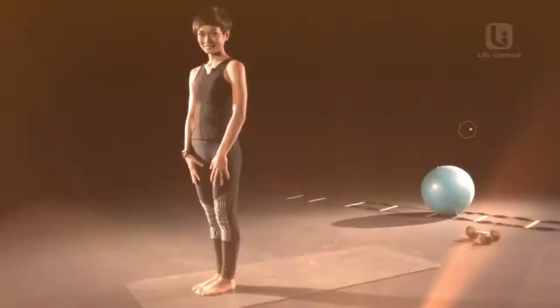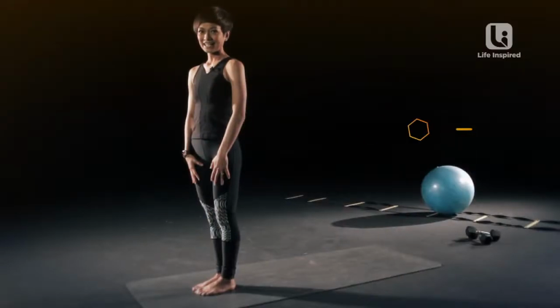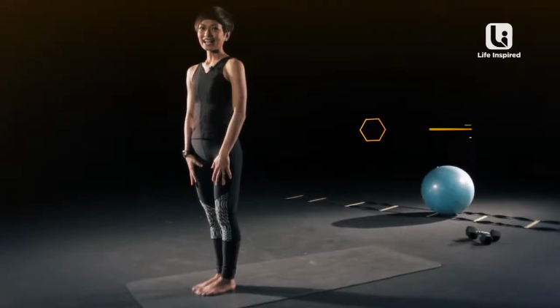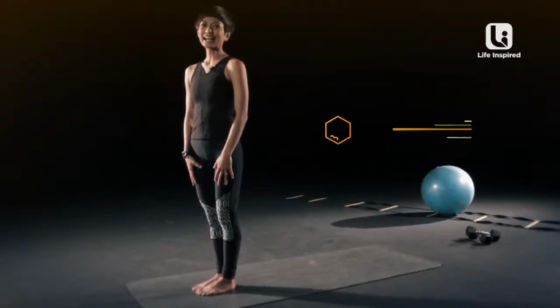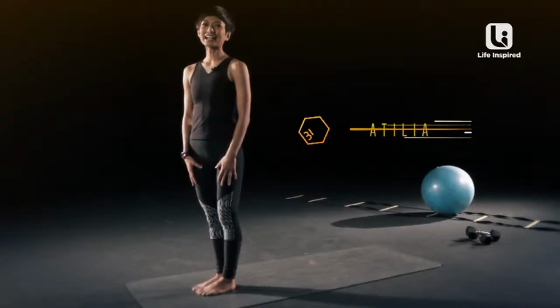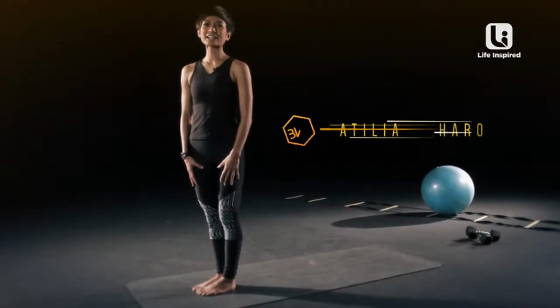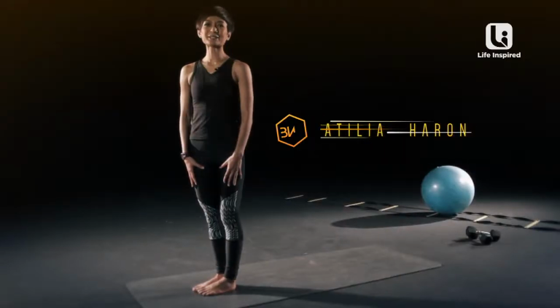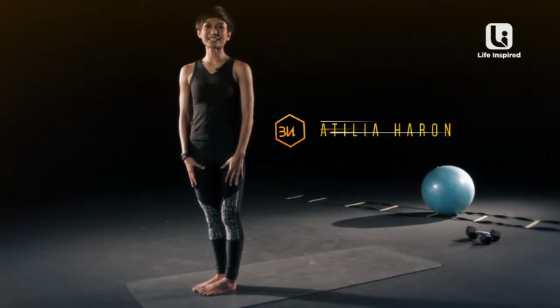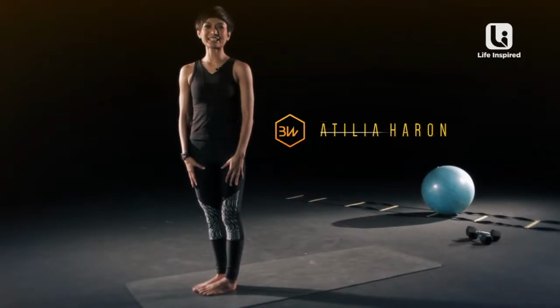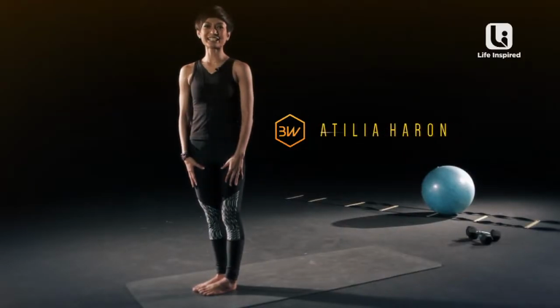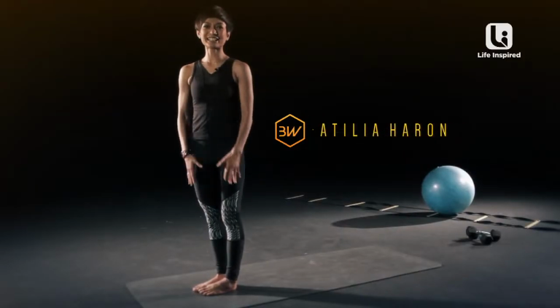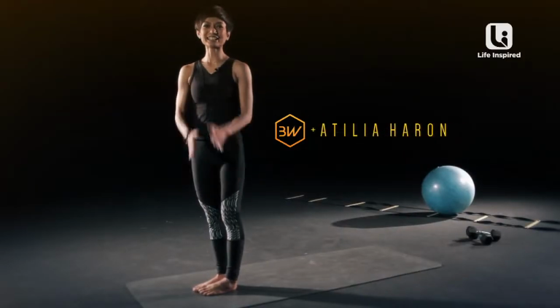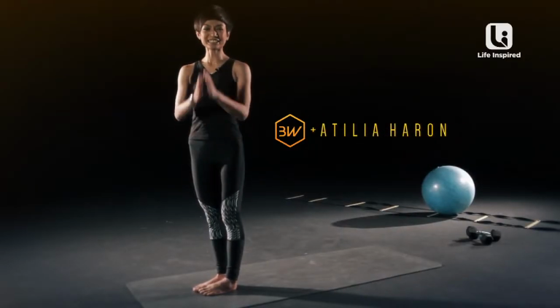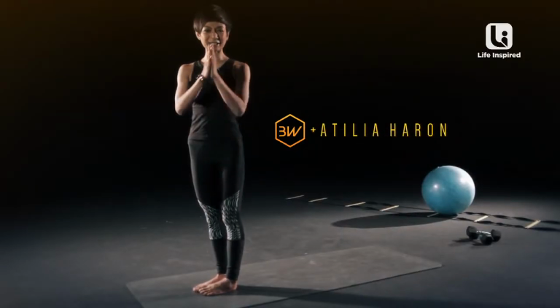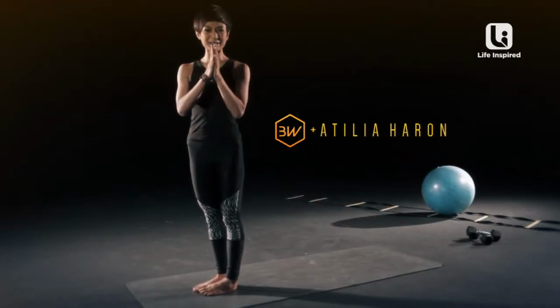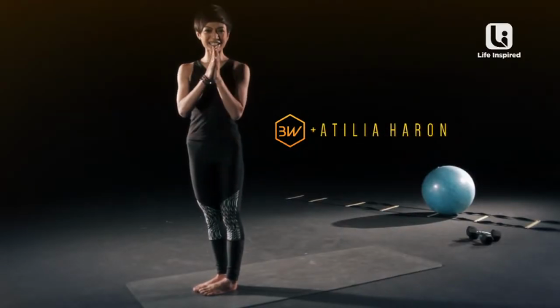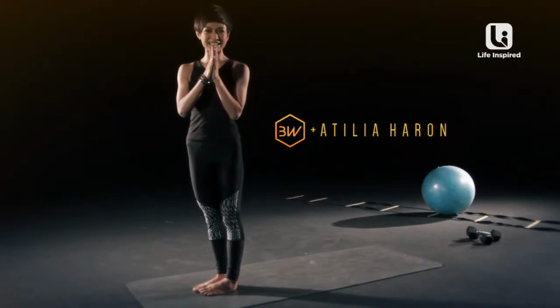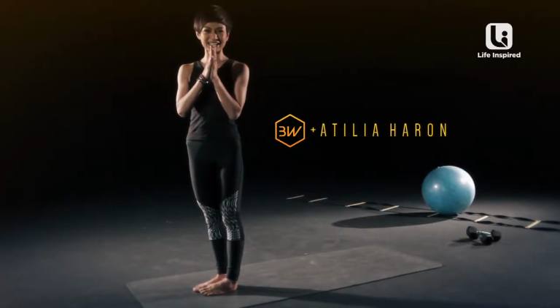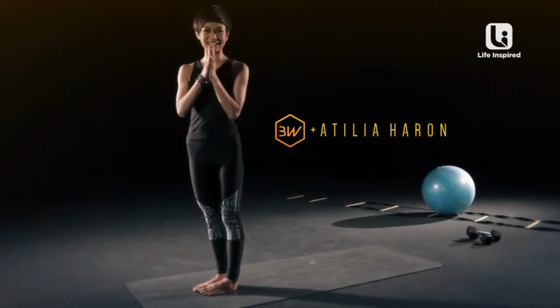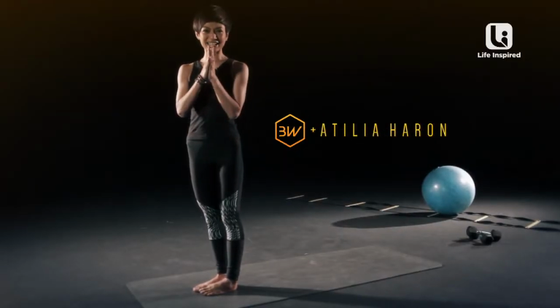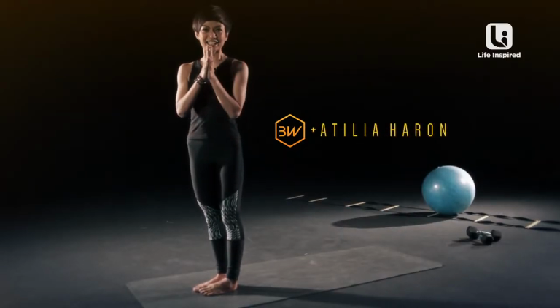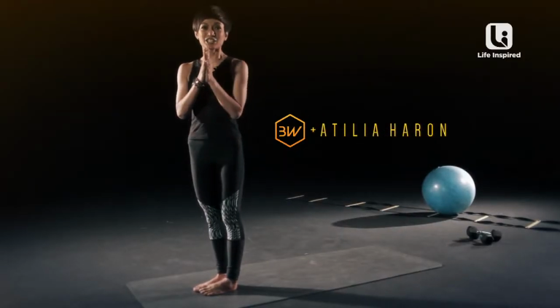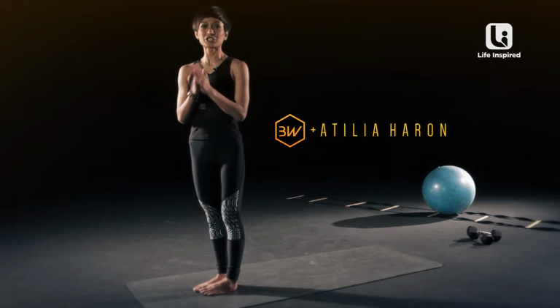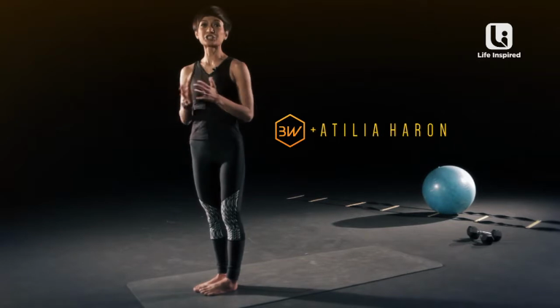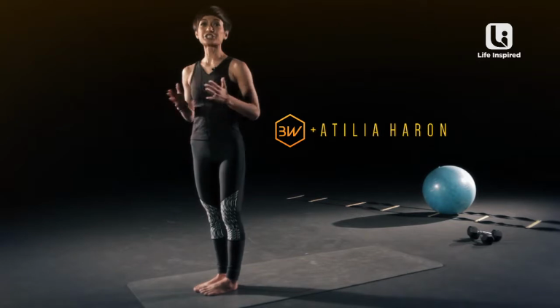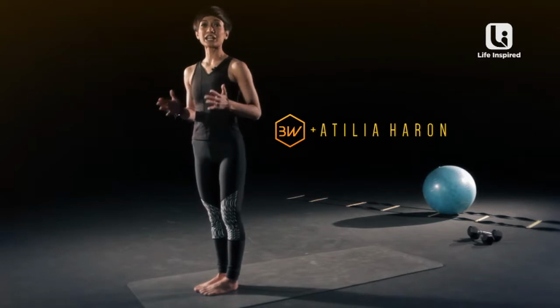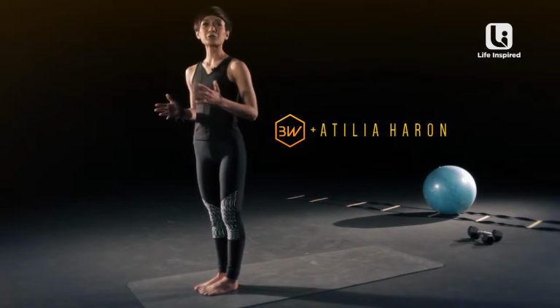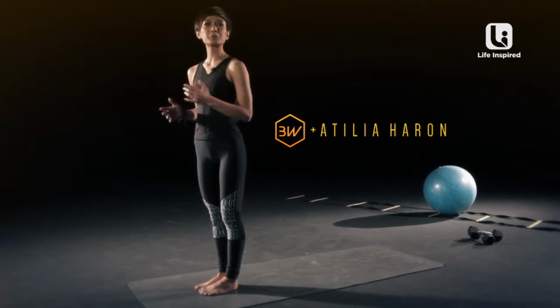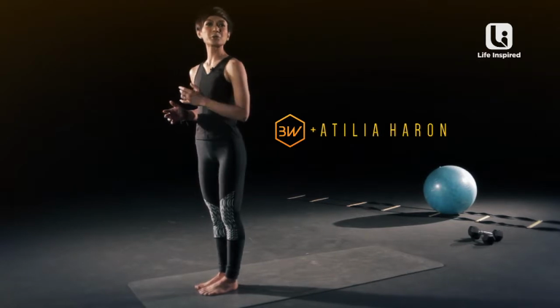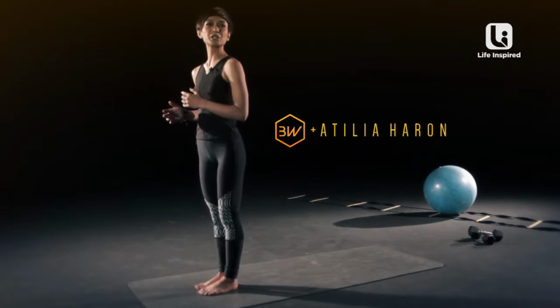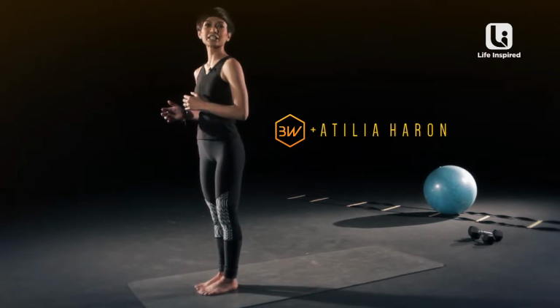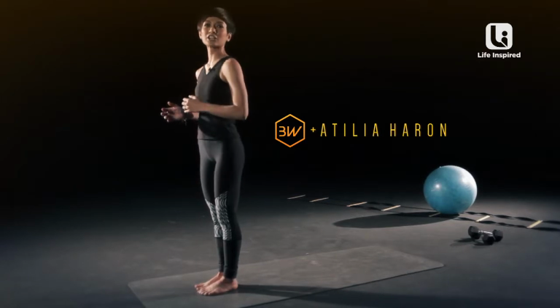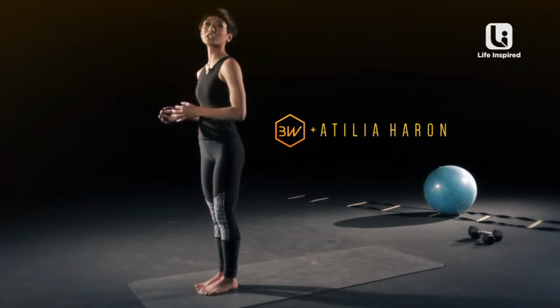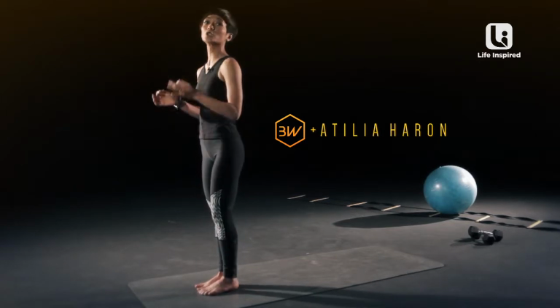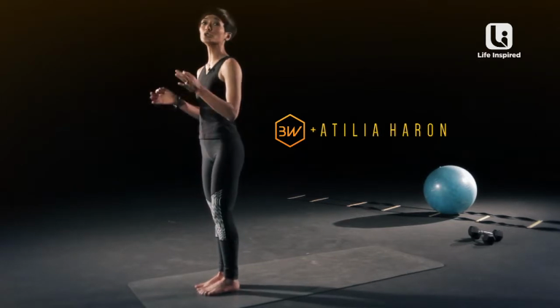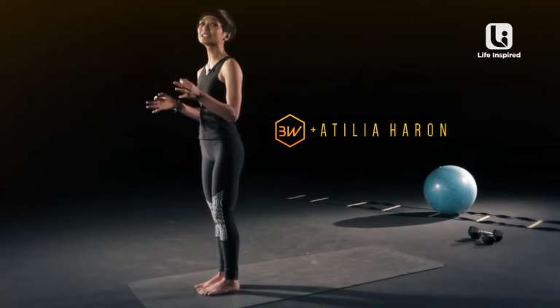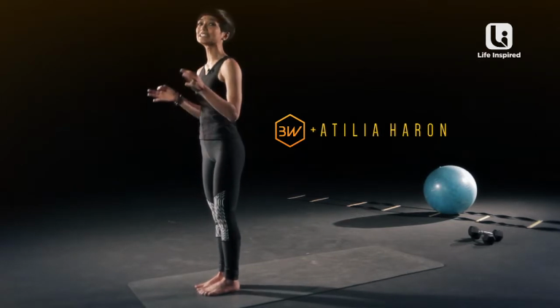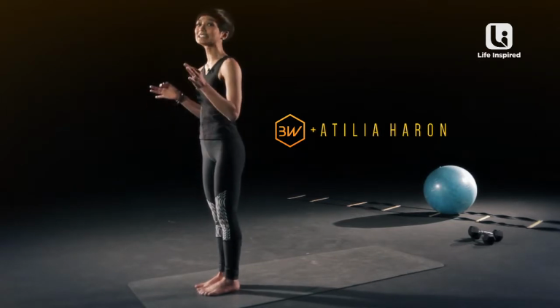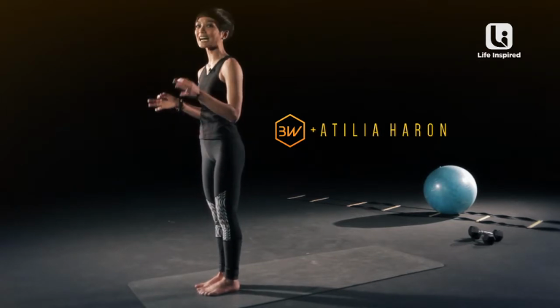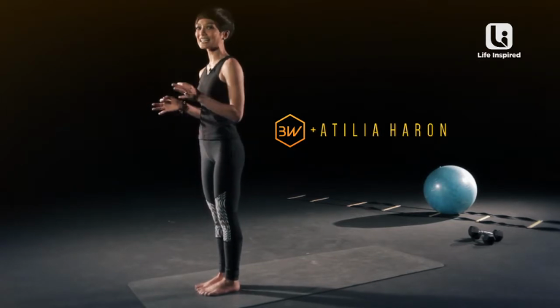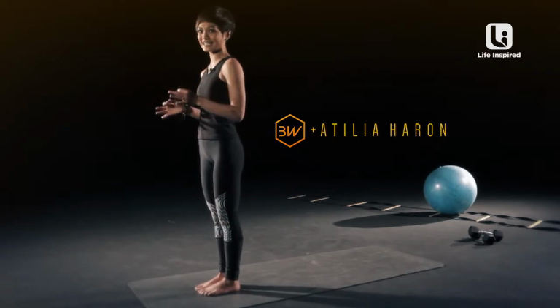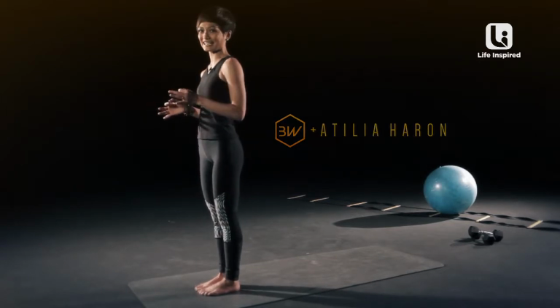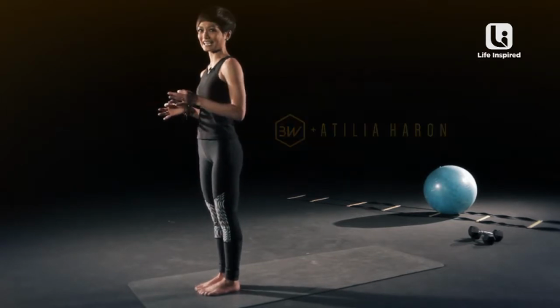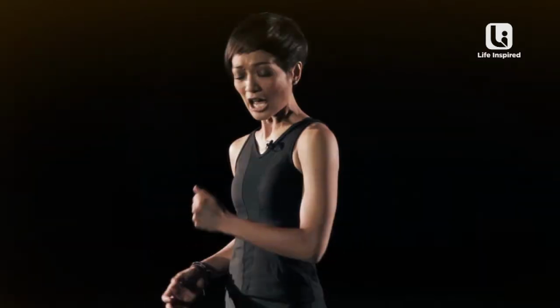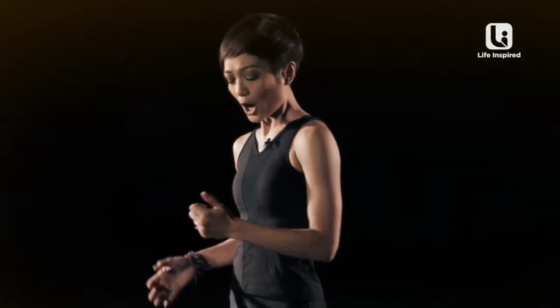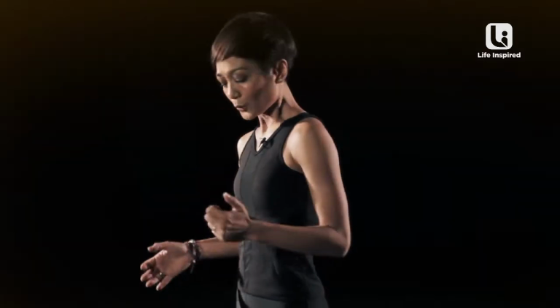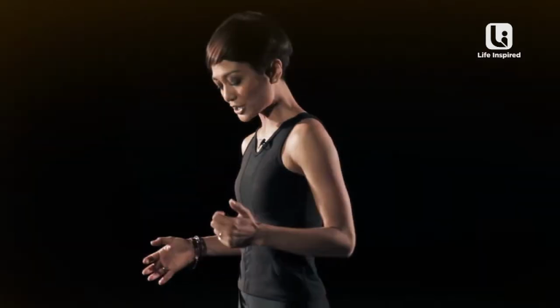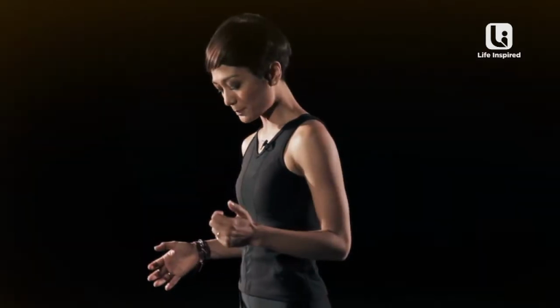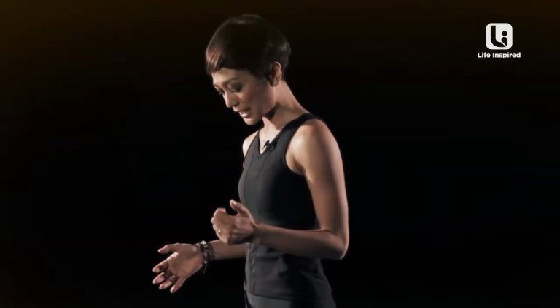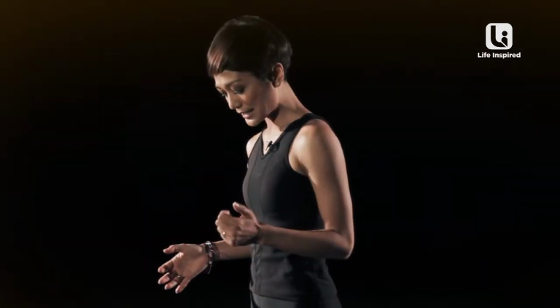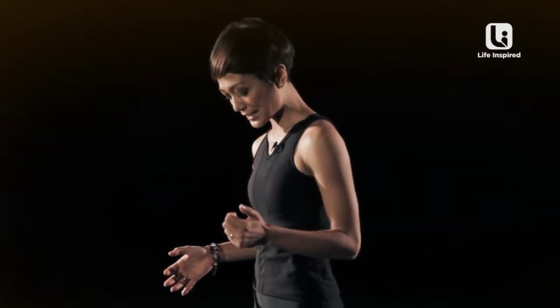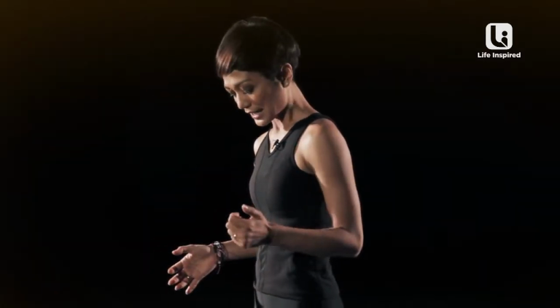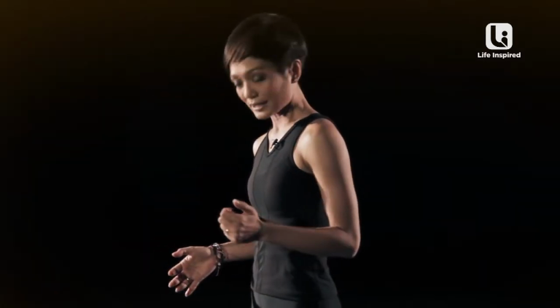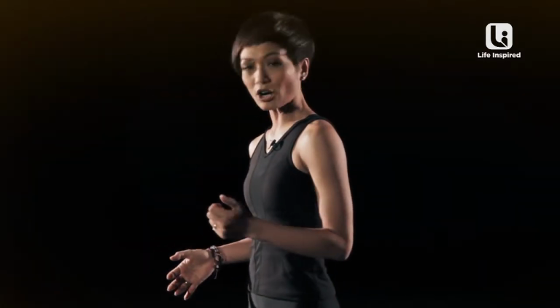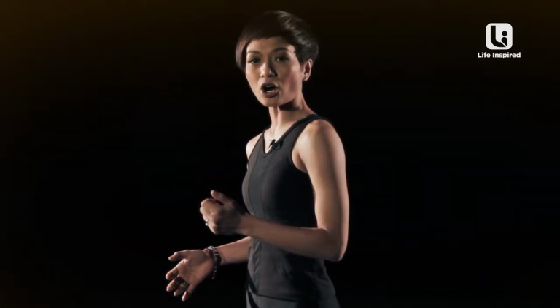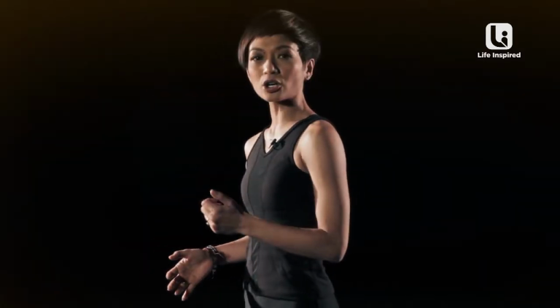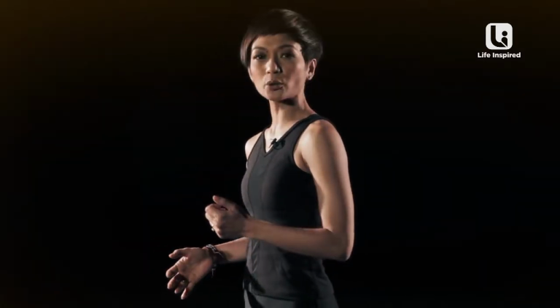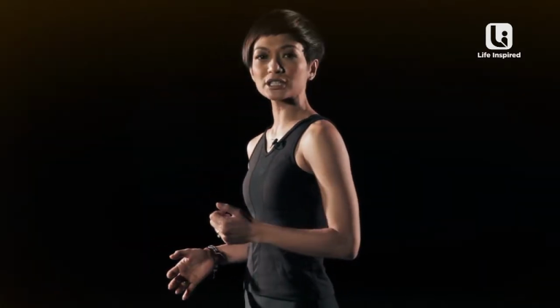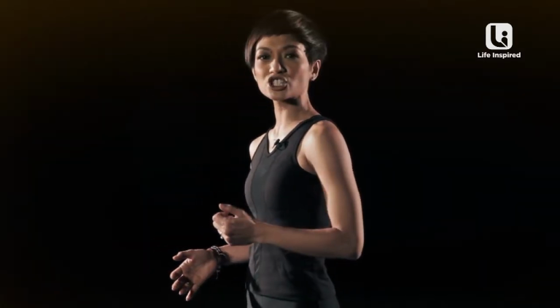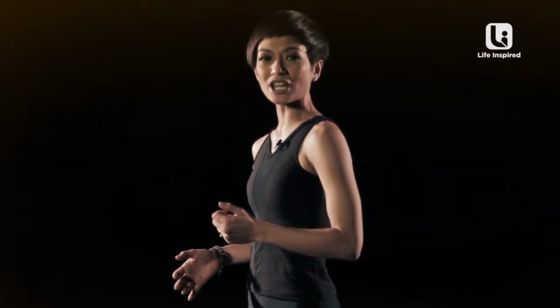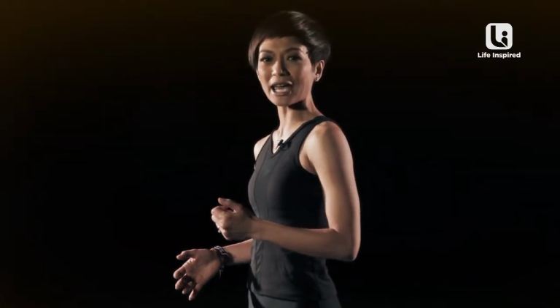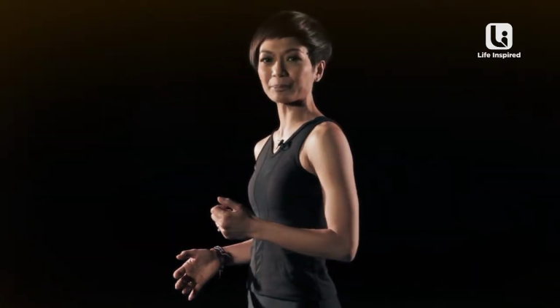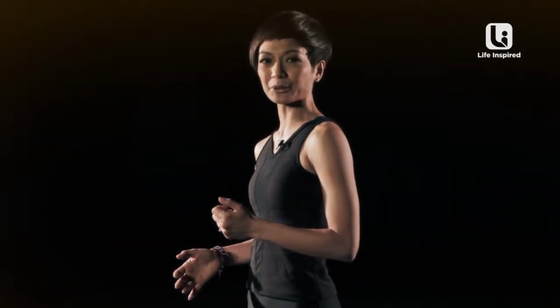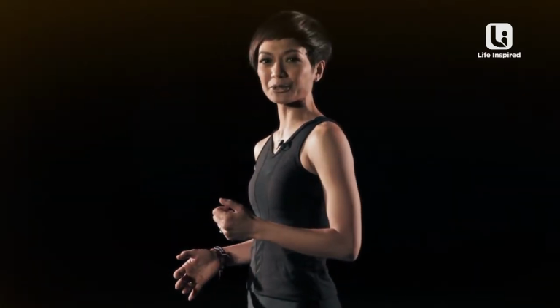Hi, I'm Athelia. Namaste. So today we'll be working on Utkatasana, which means the awkward chair pose.